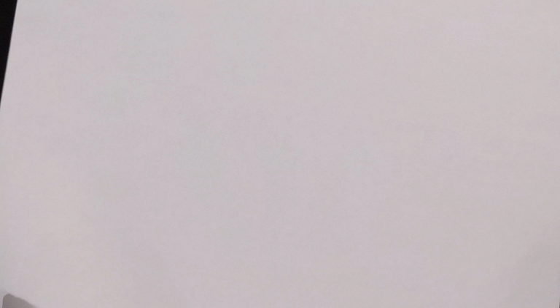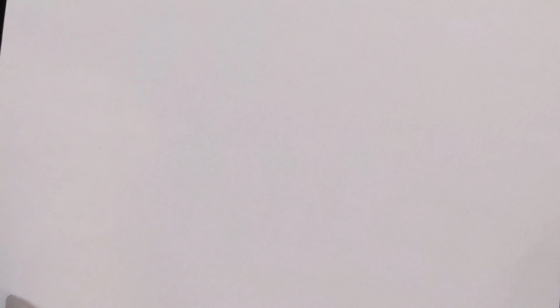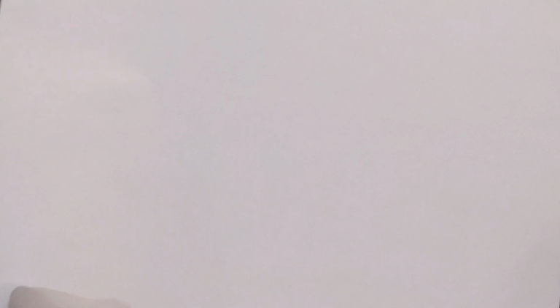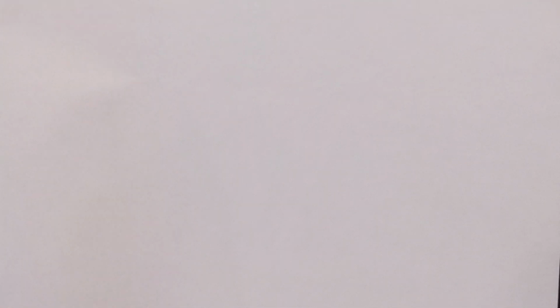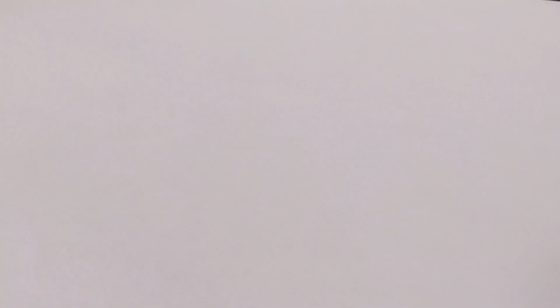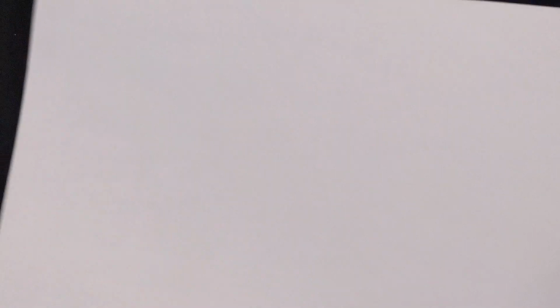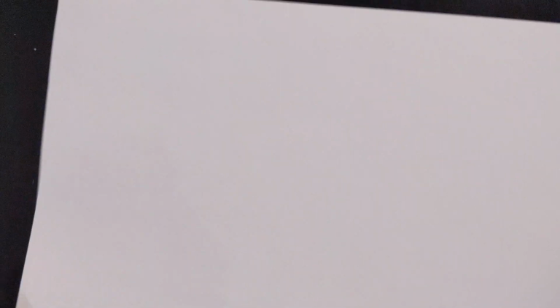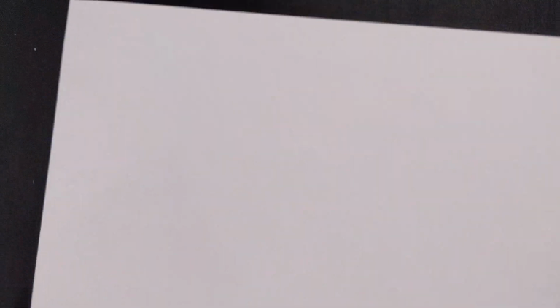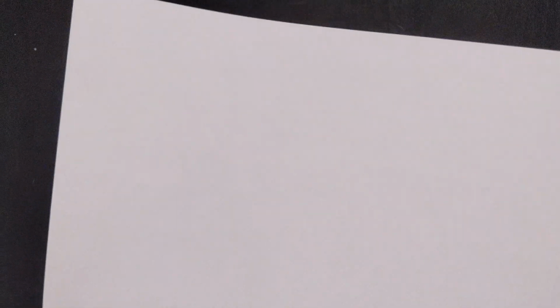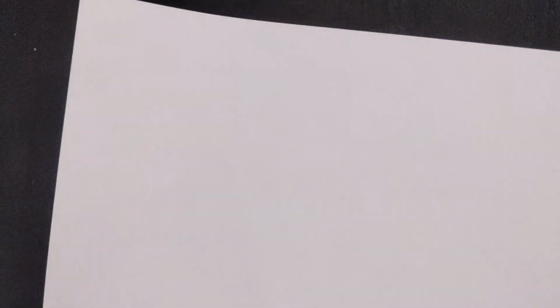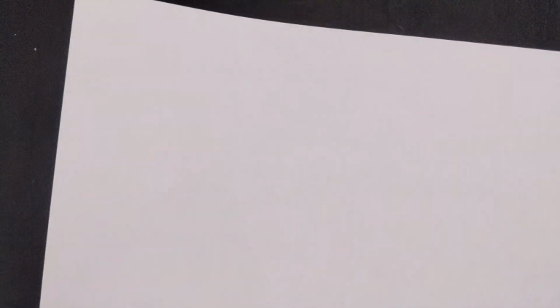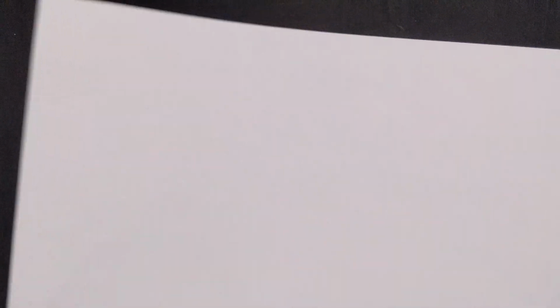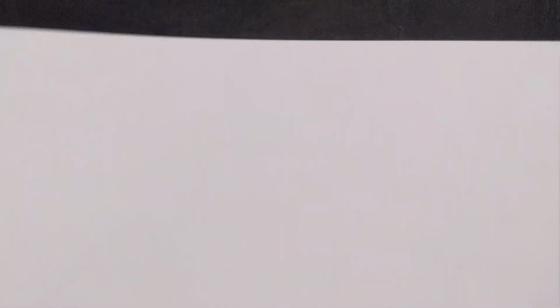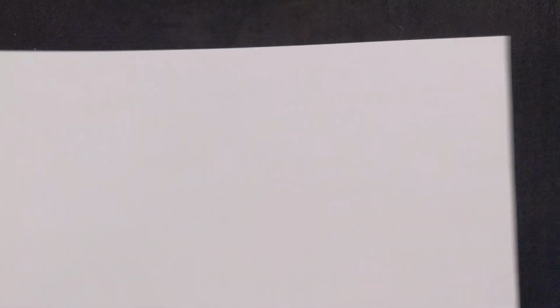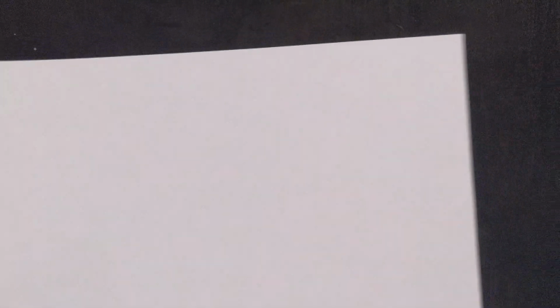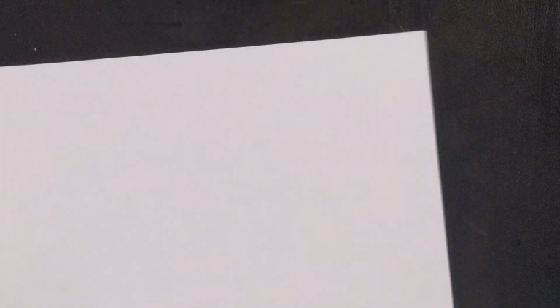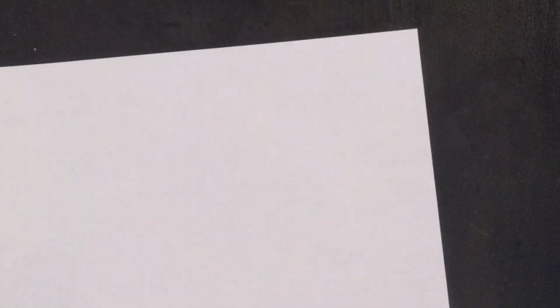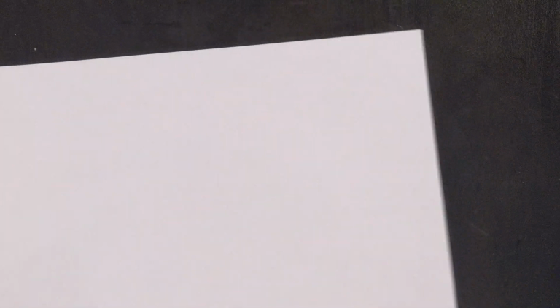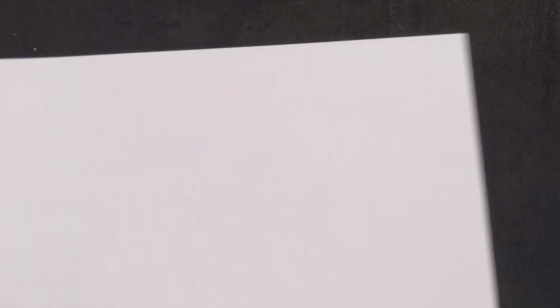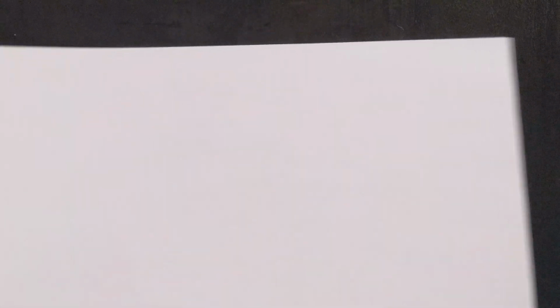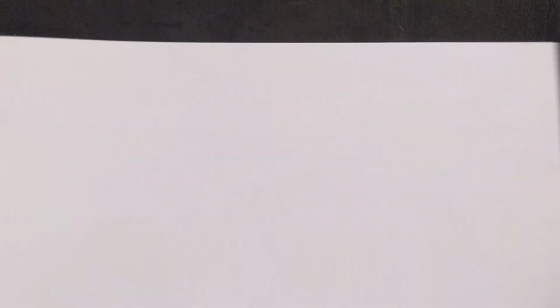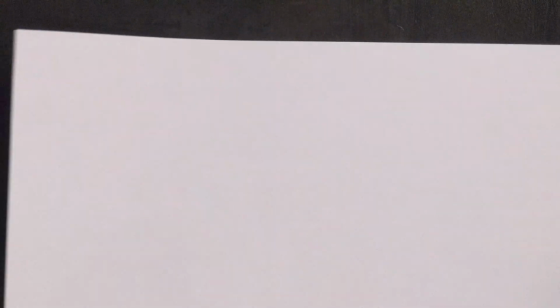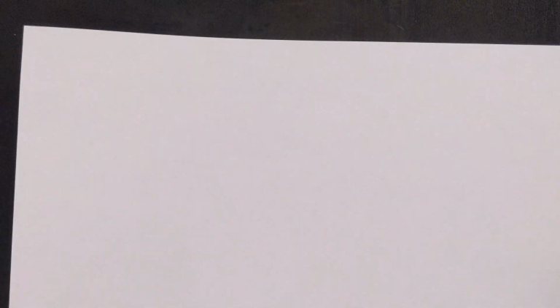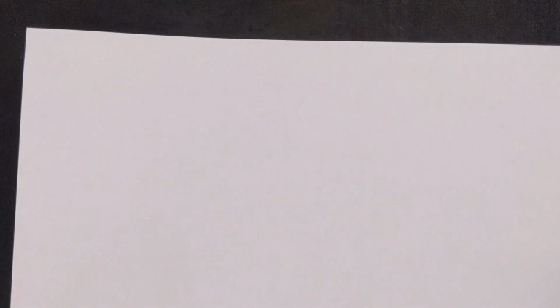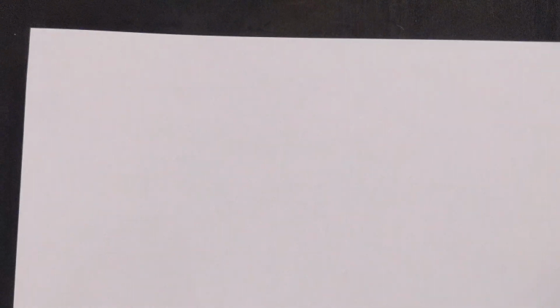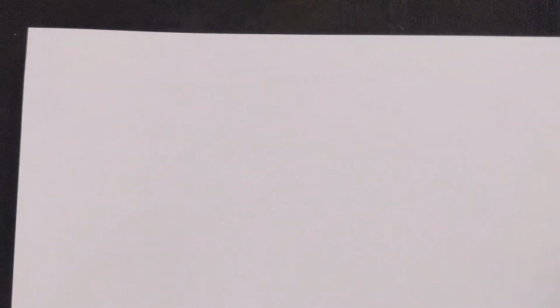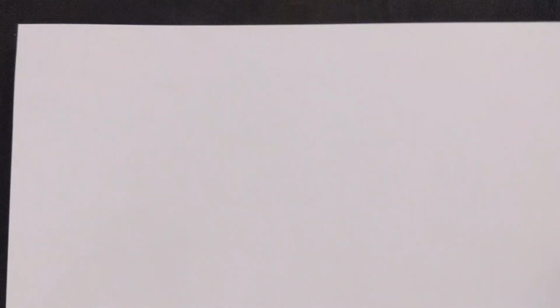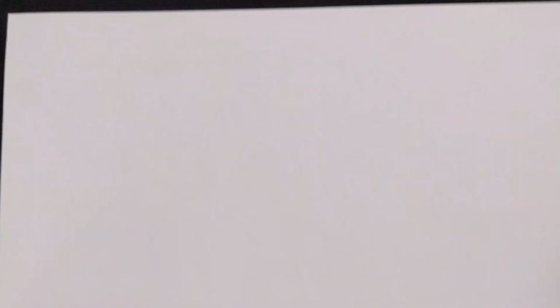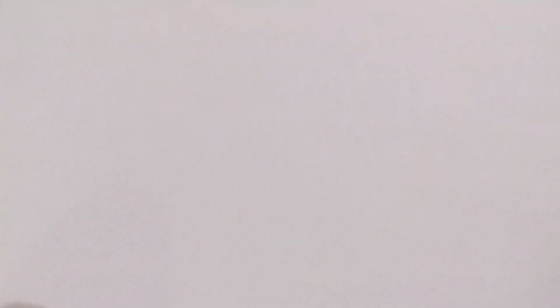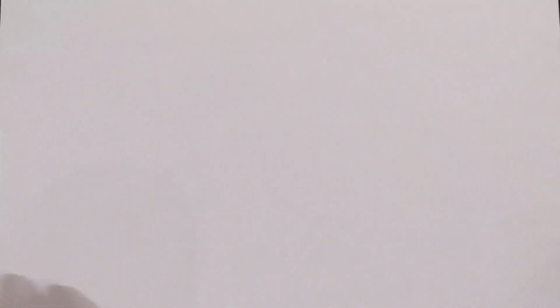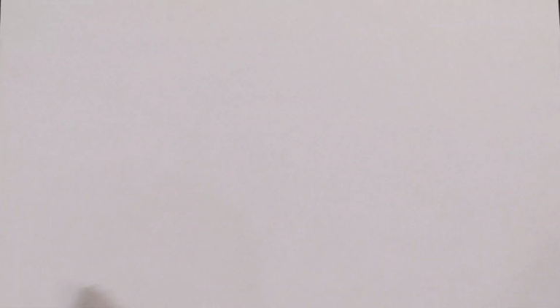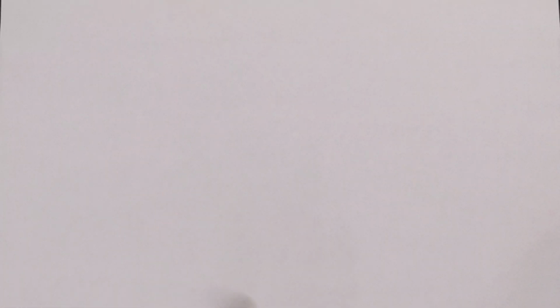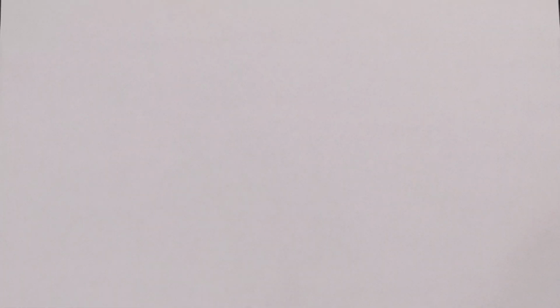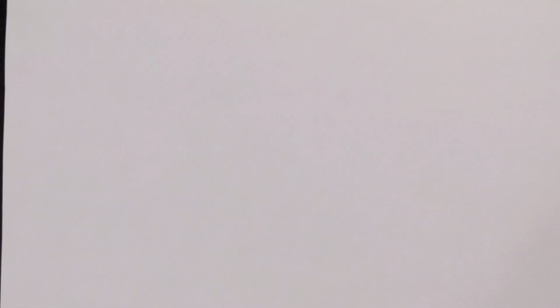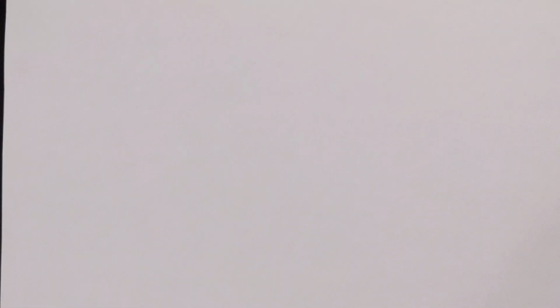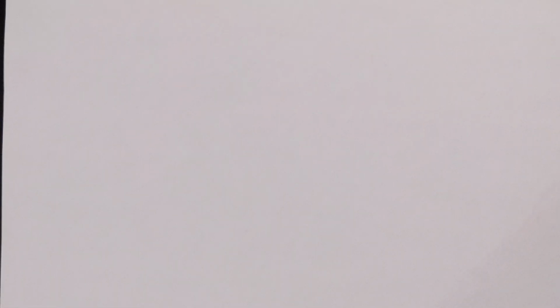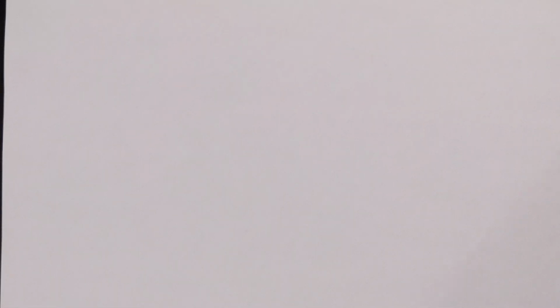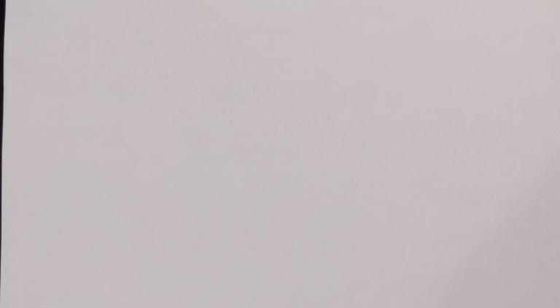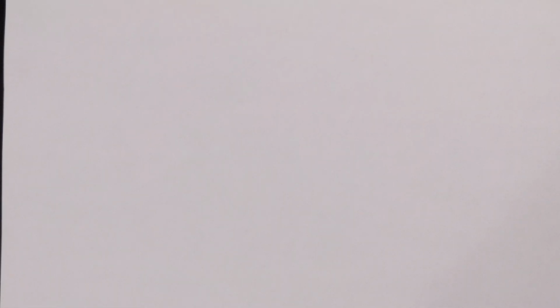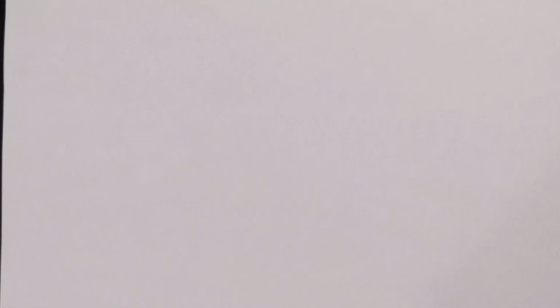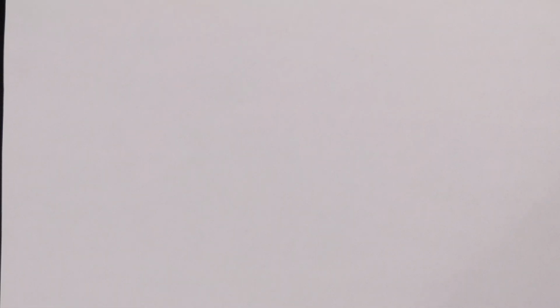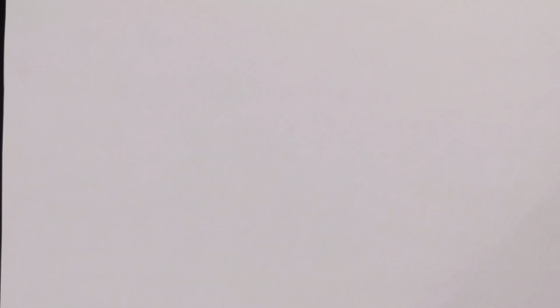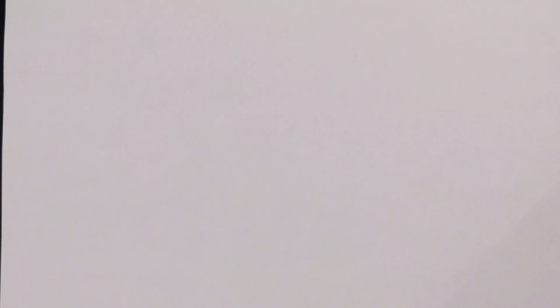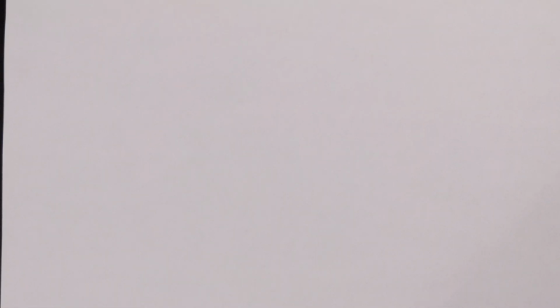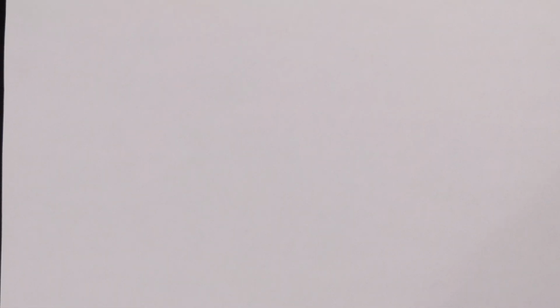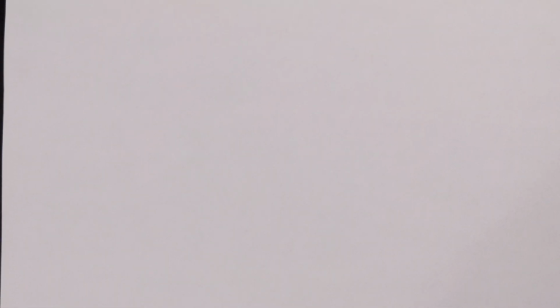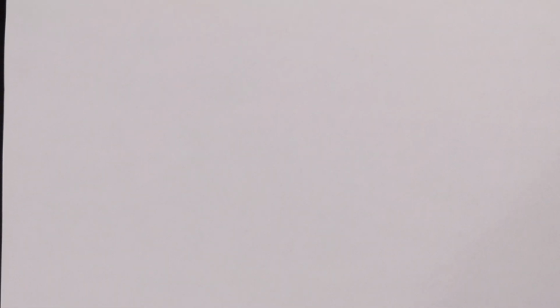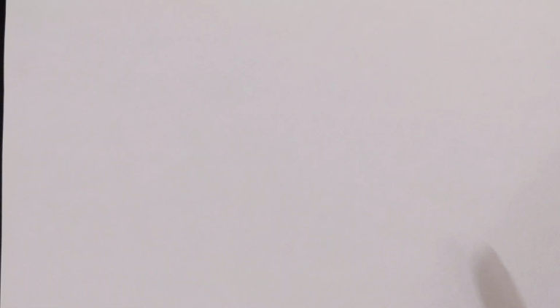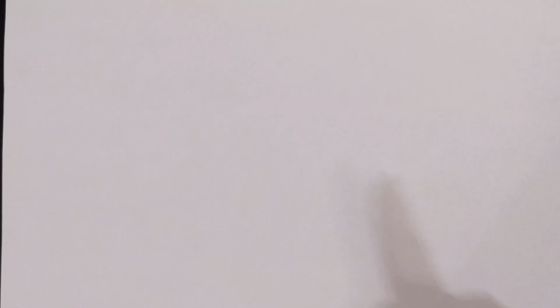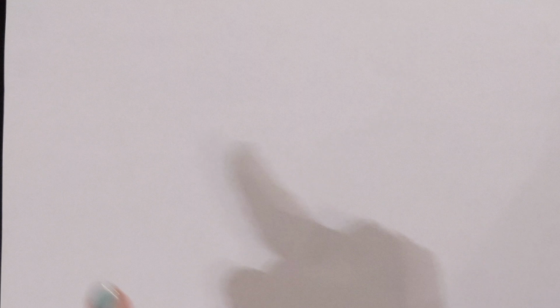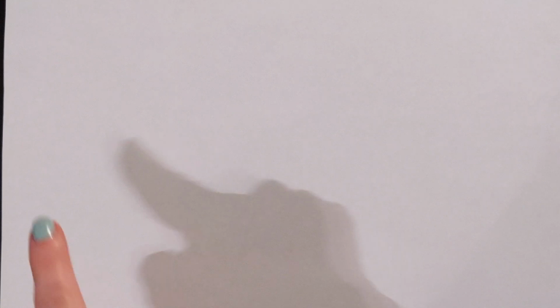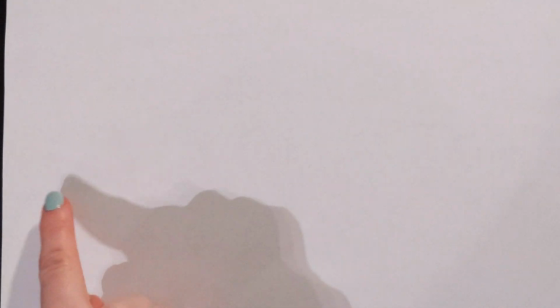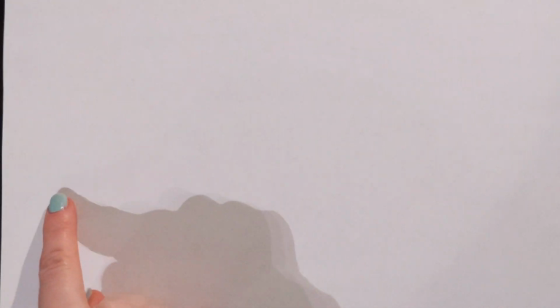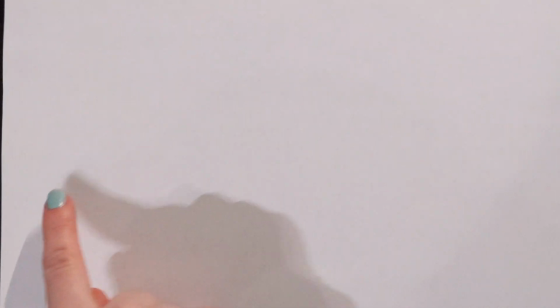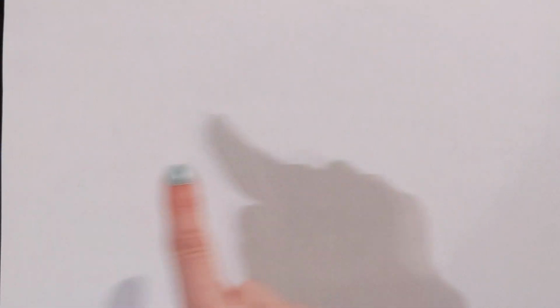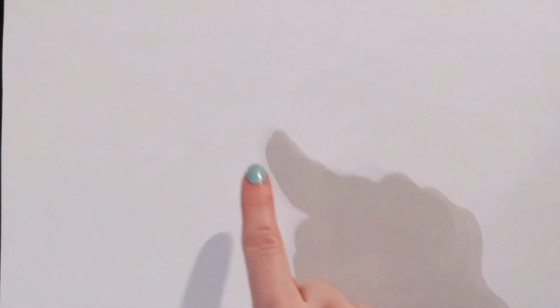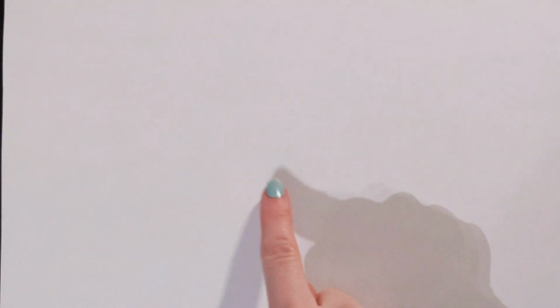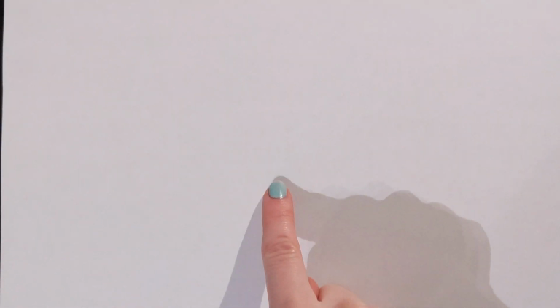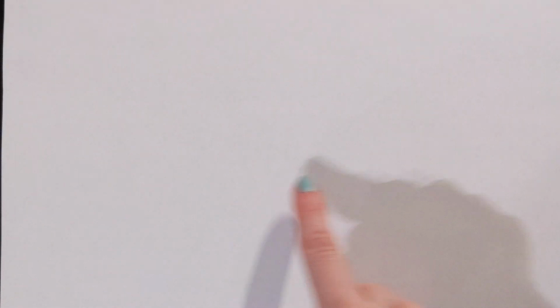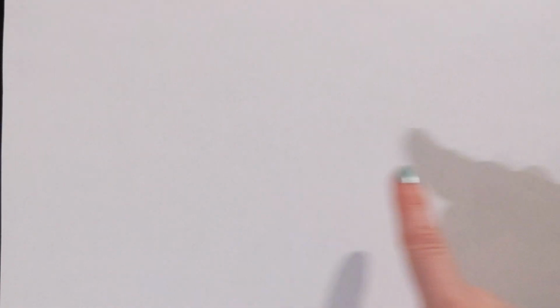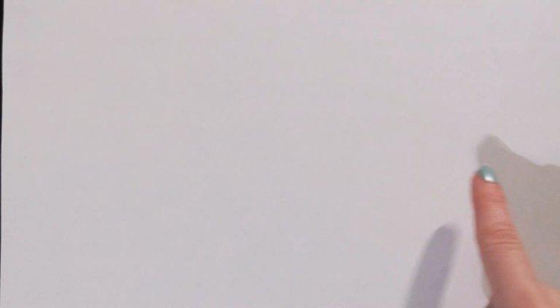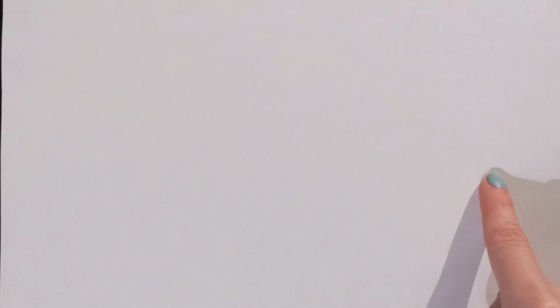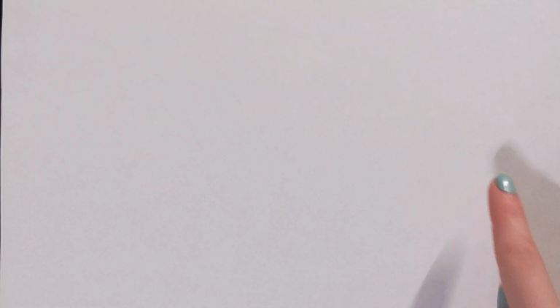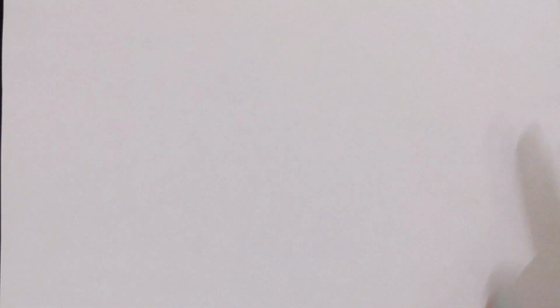So all you want to do is grab a white piece of paper and we are going to make three sections: one, two, three.